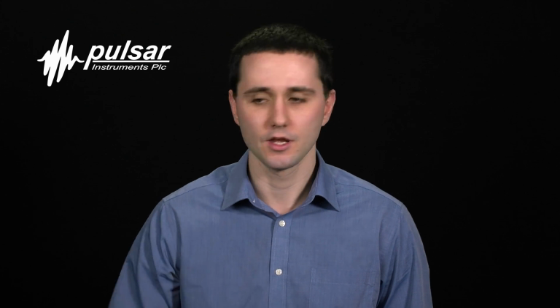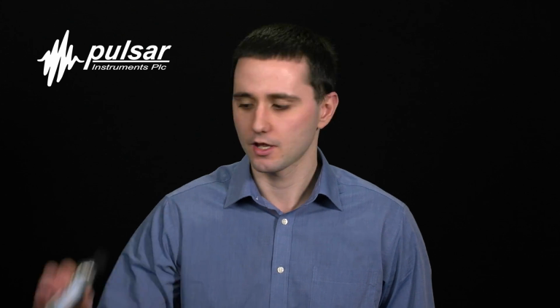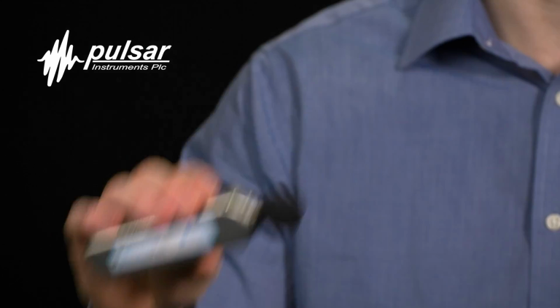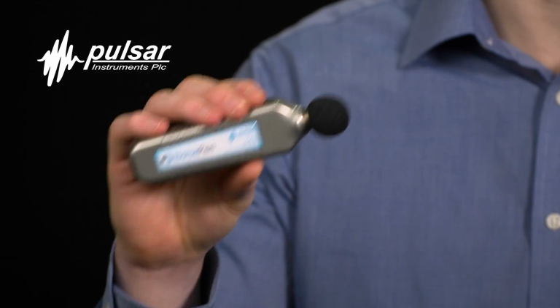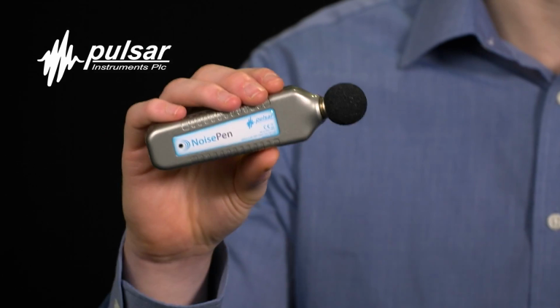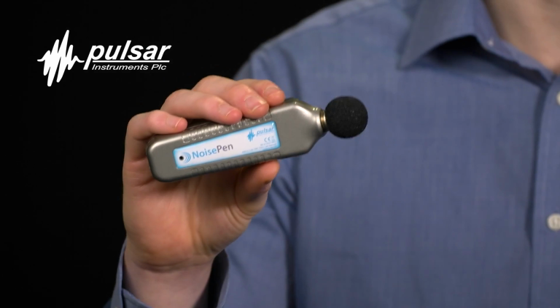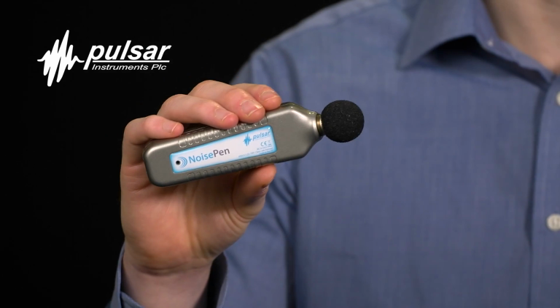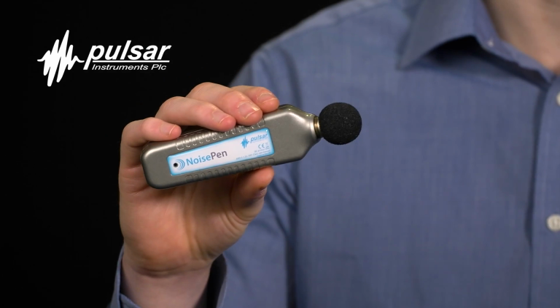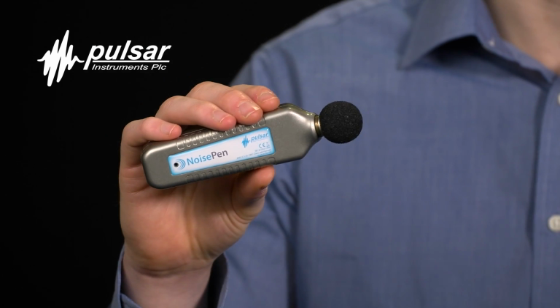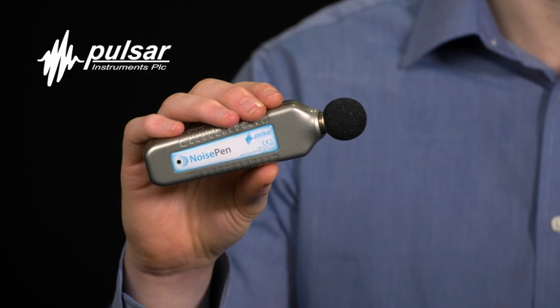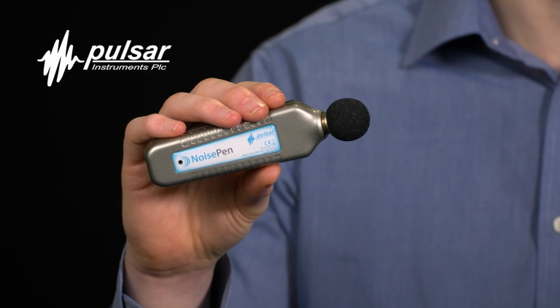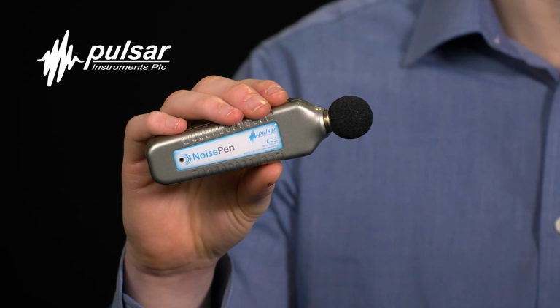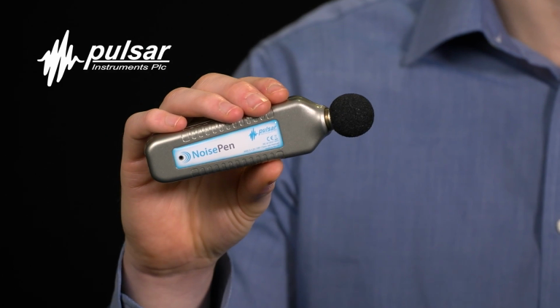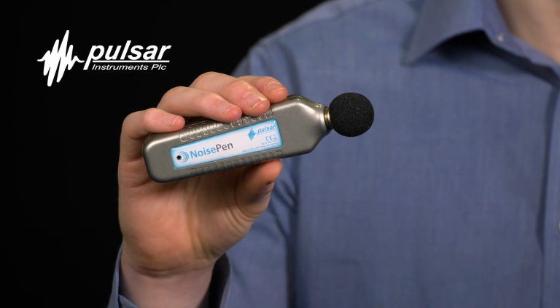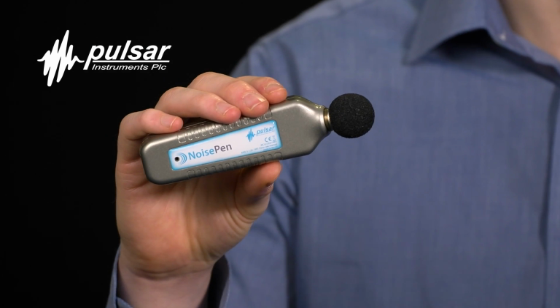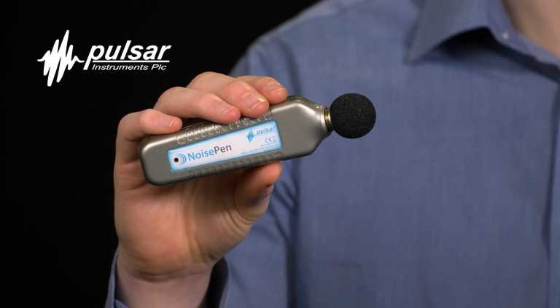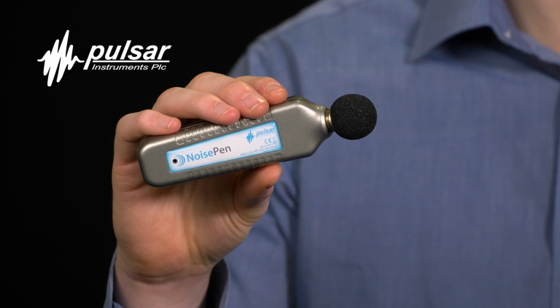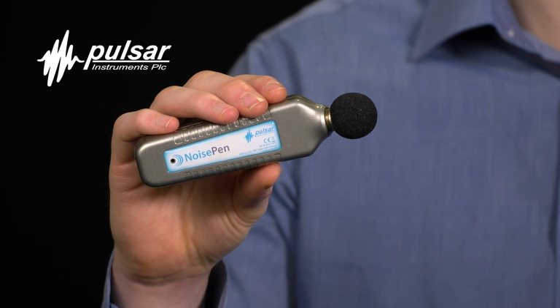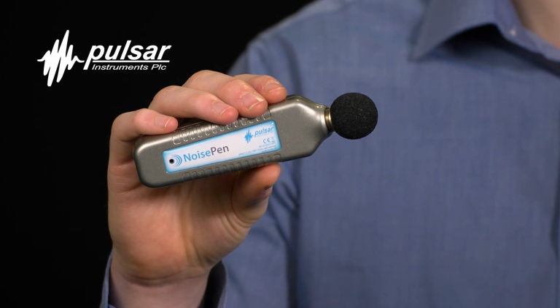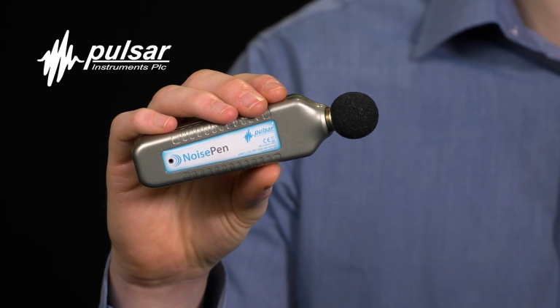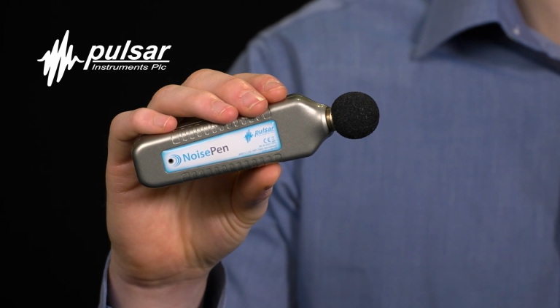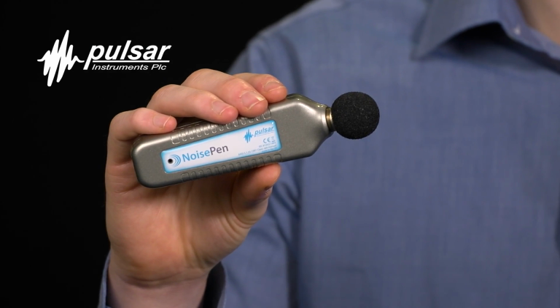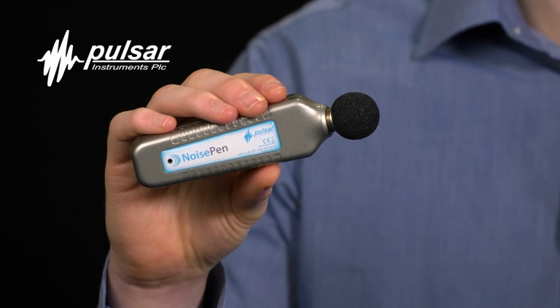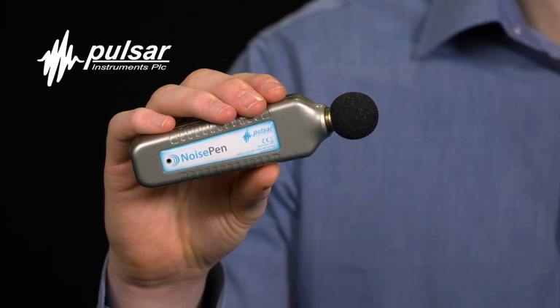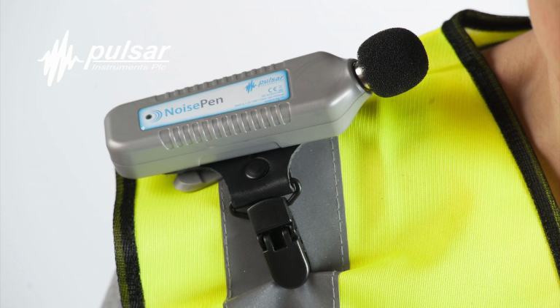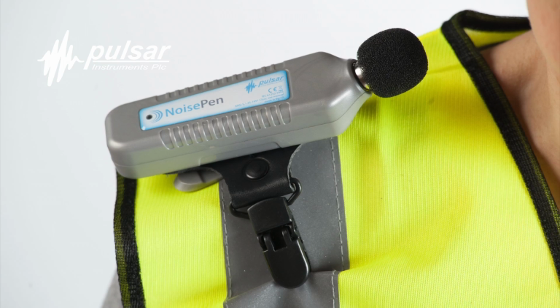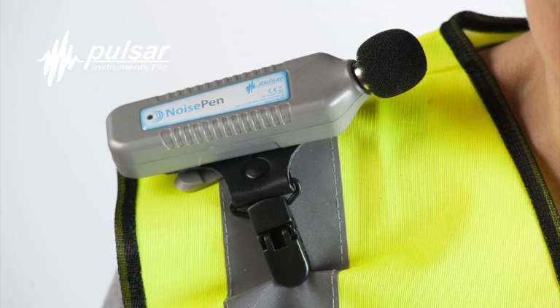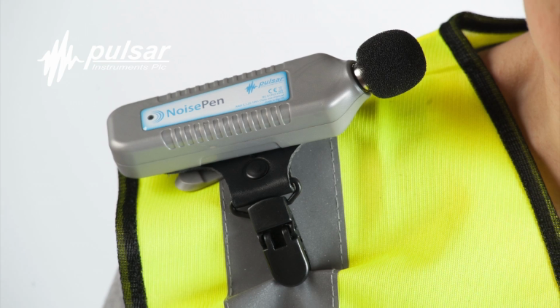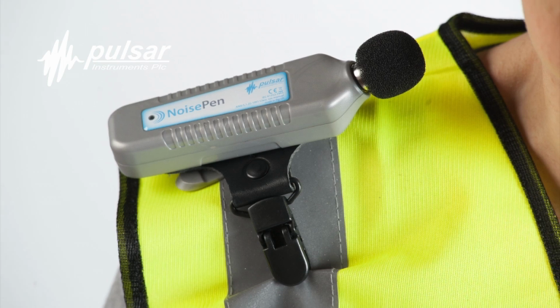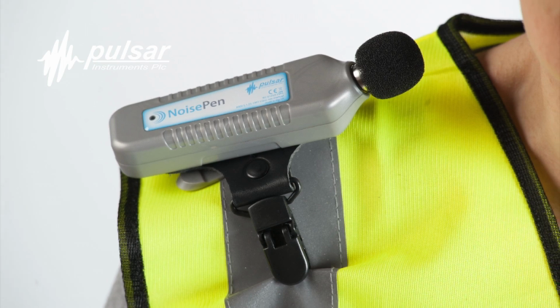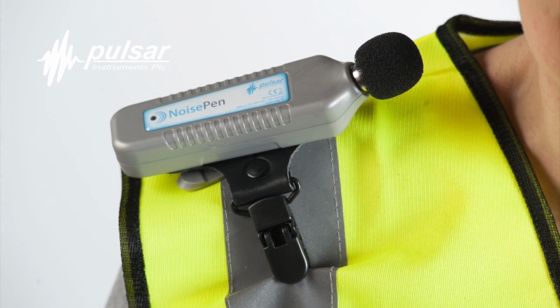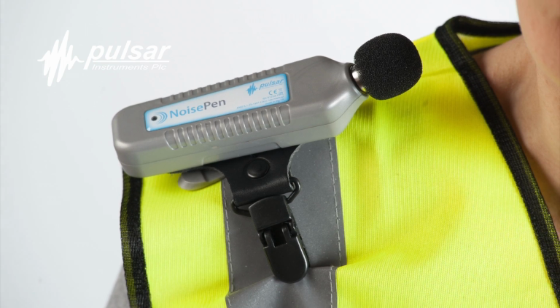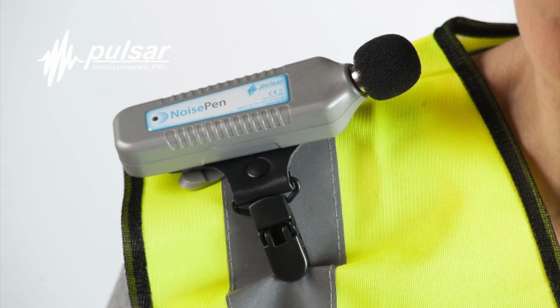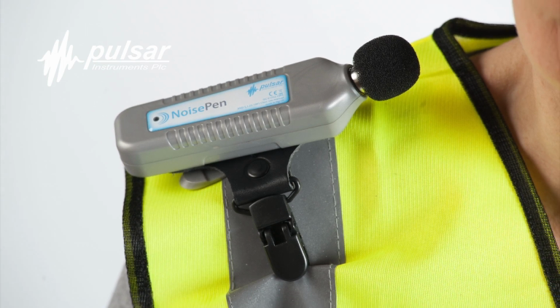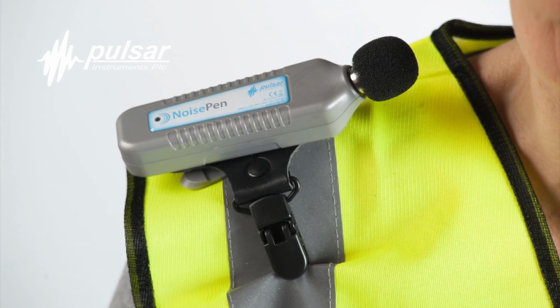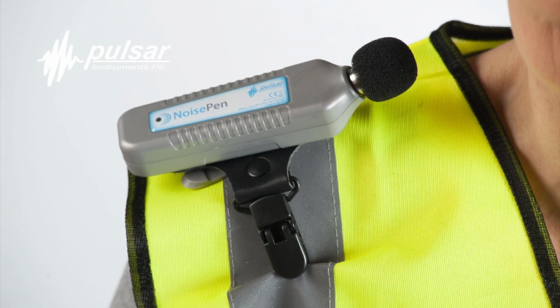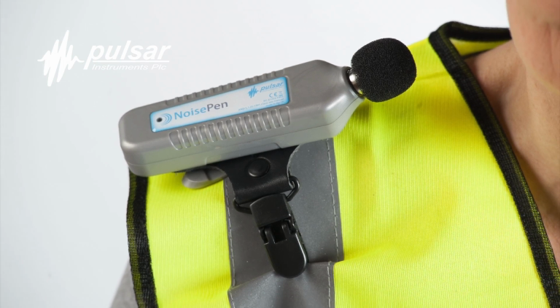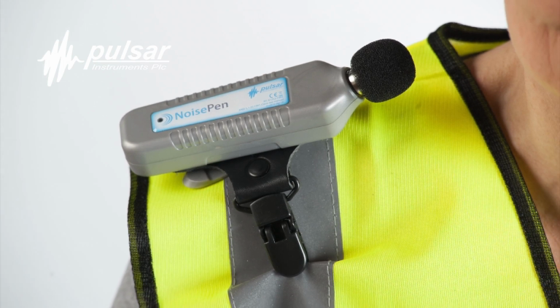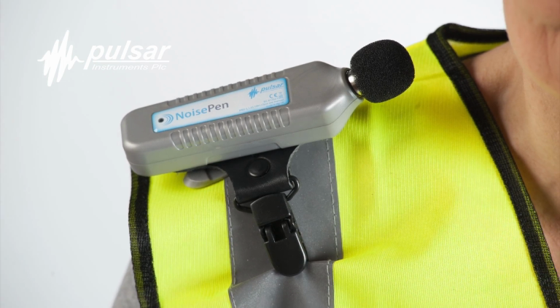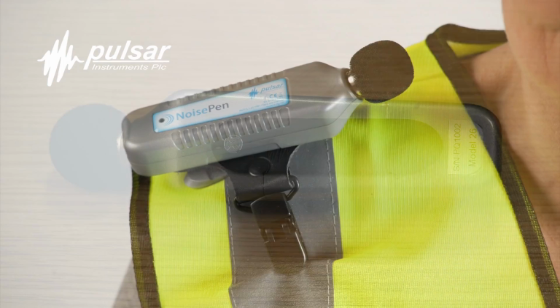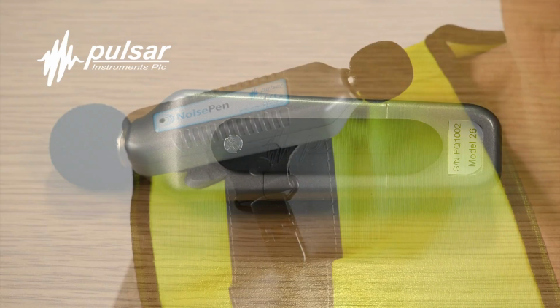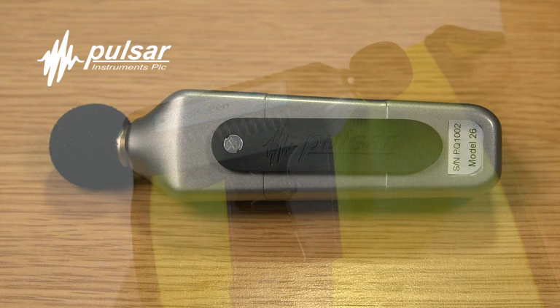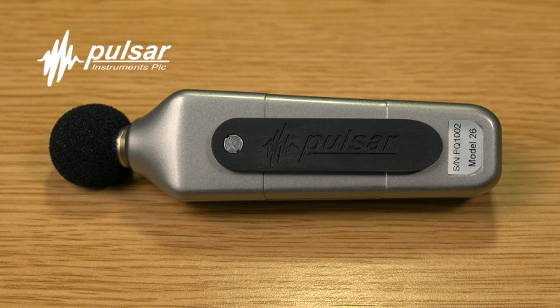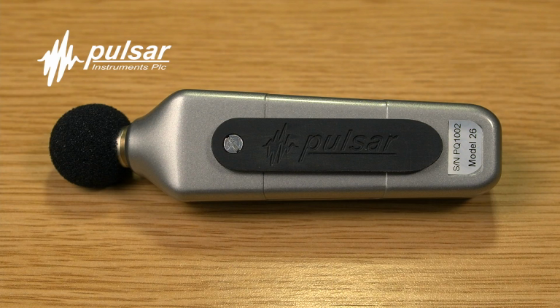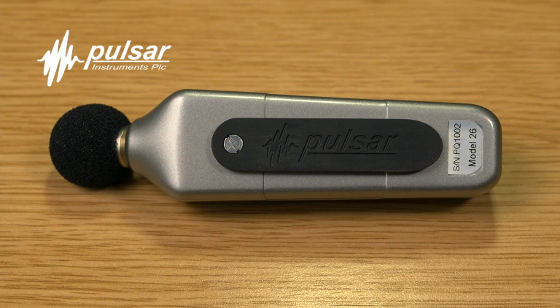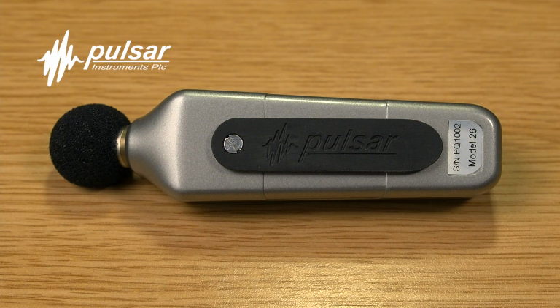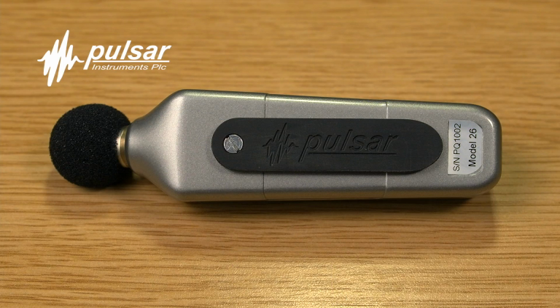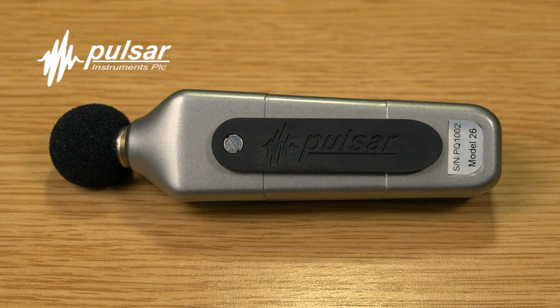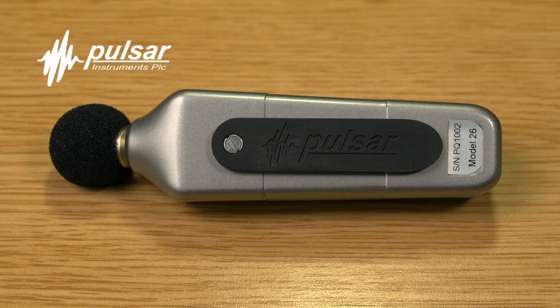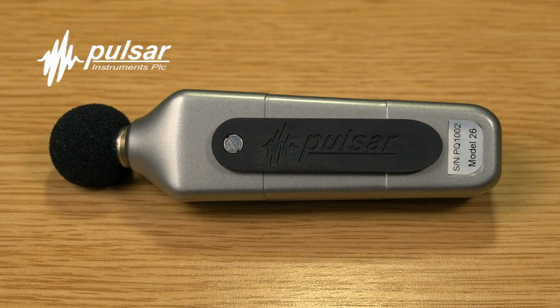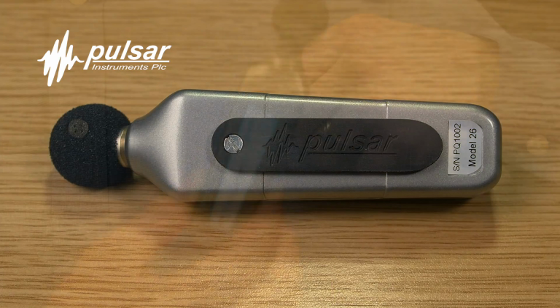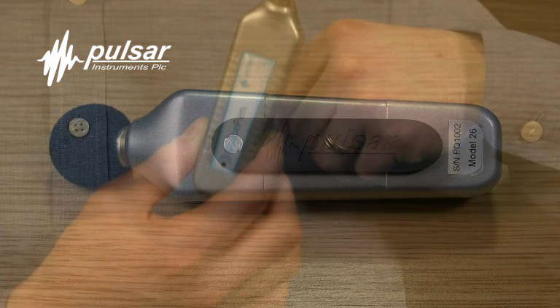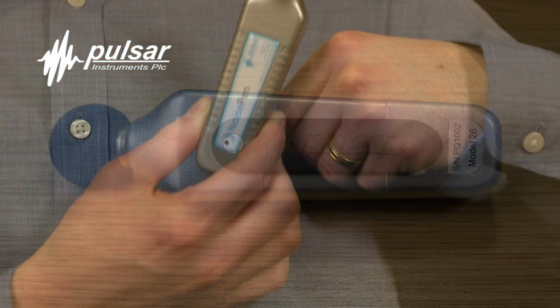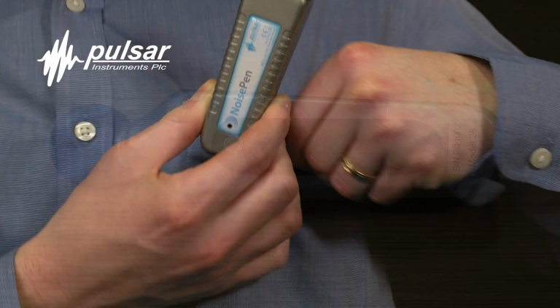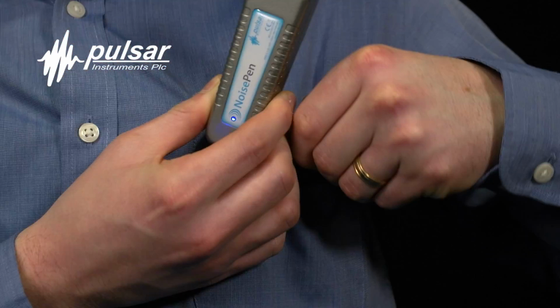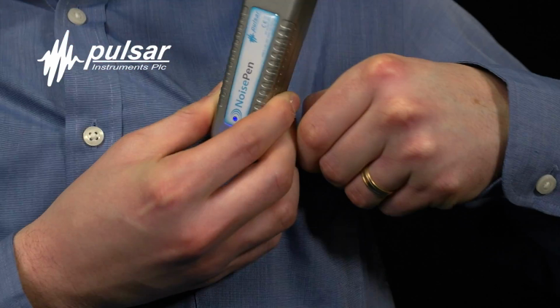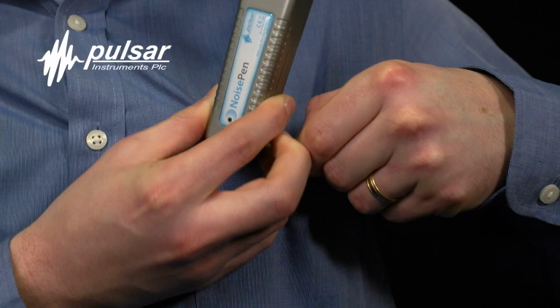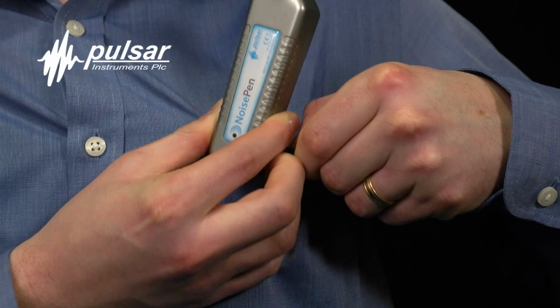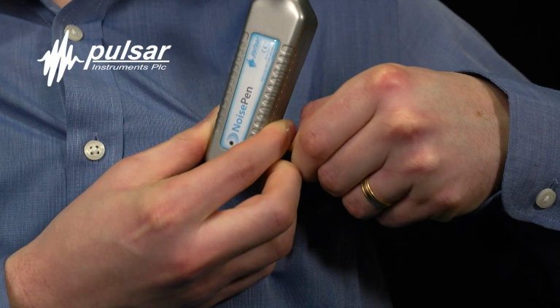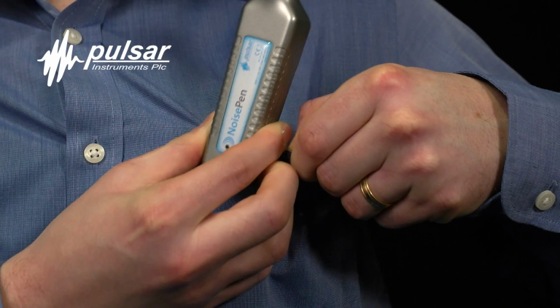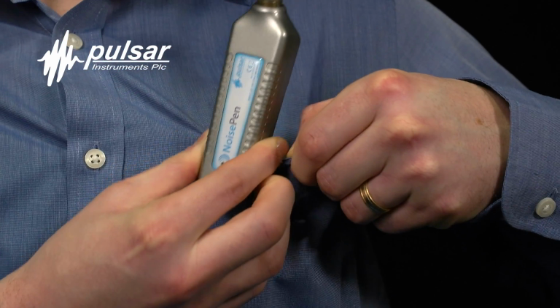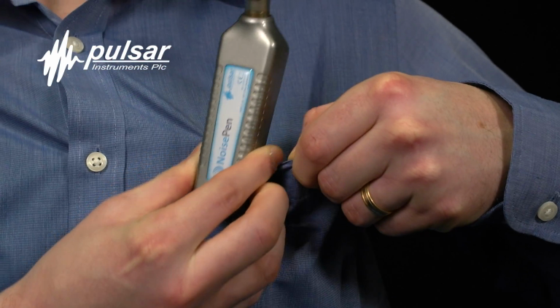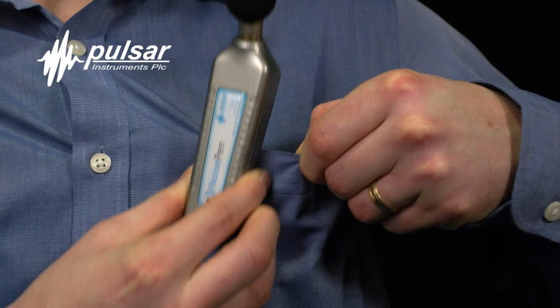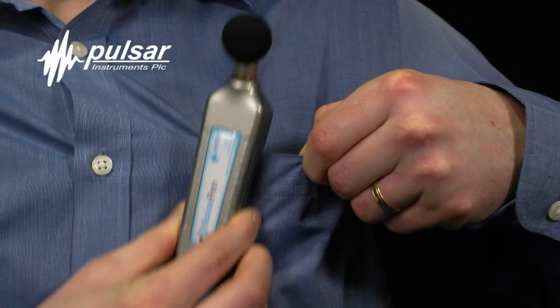And here it is — the Pulsar noise pen, a self-contained dose meter designed to be worn by employees and accurately capture their noise exposure.